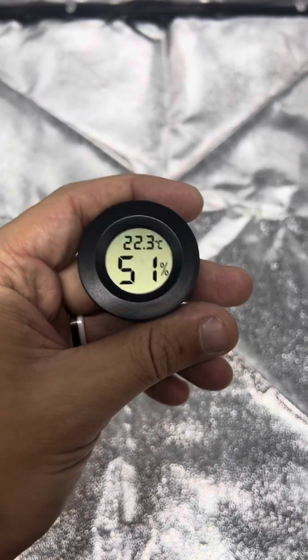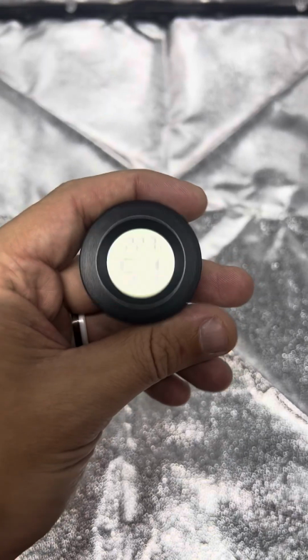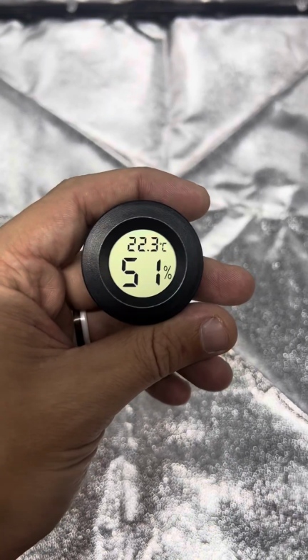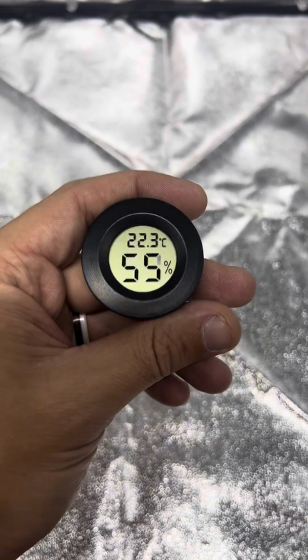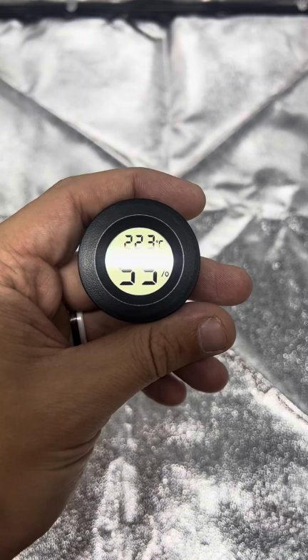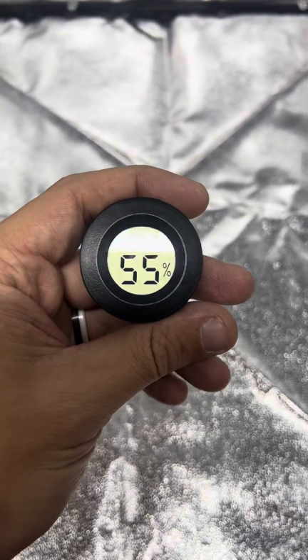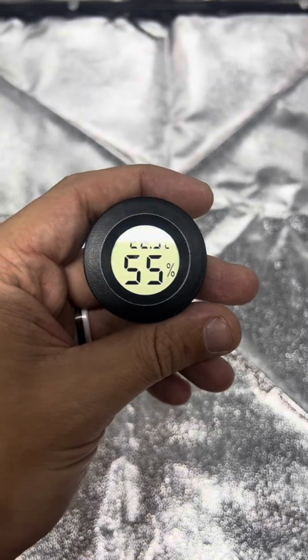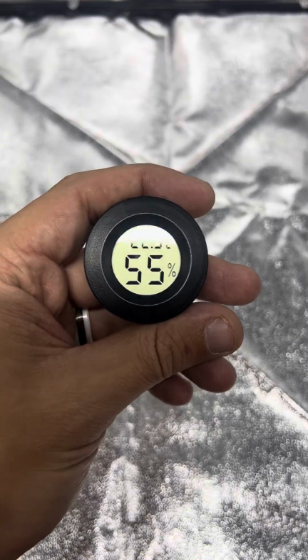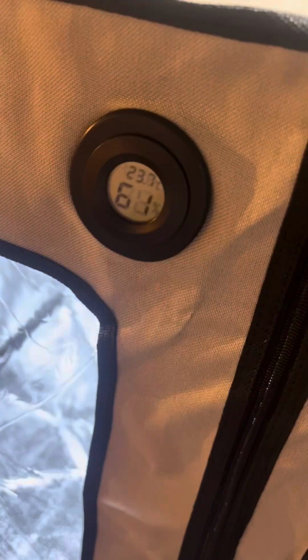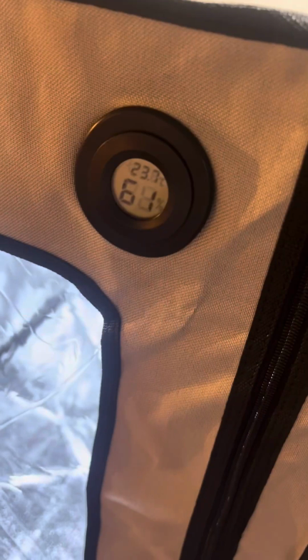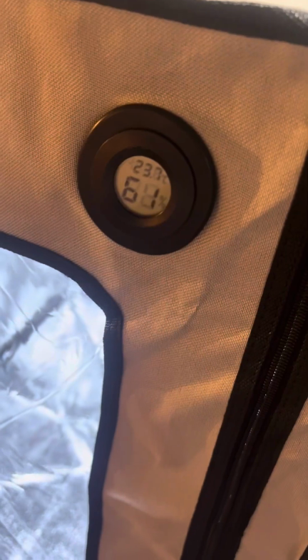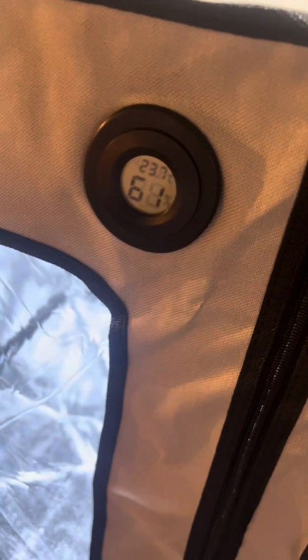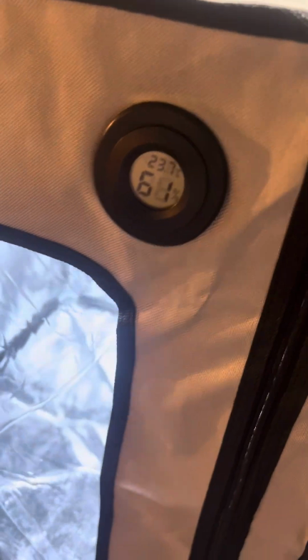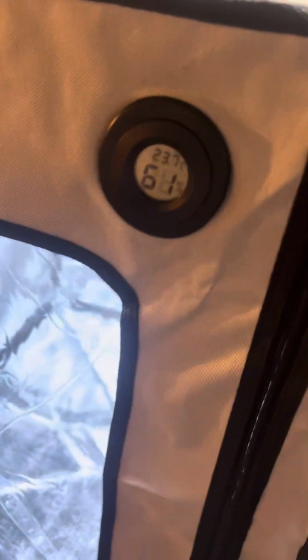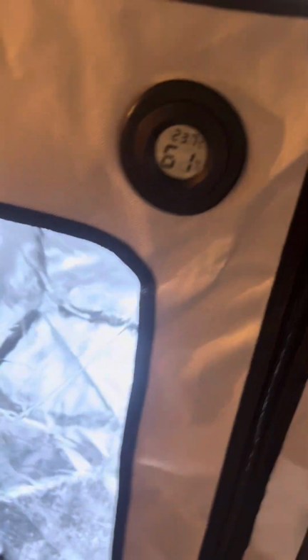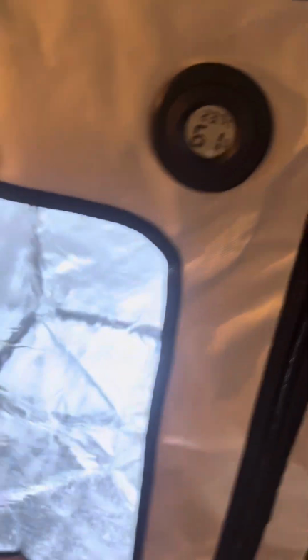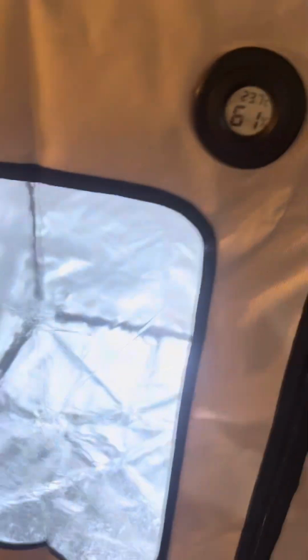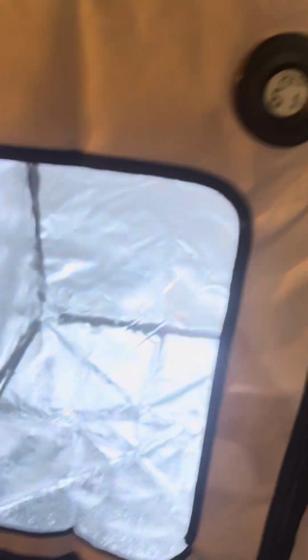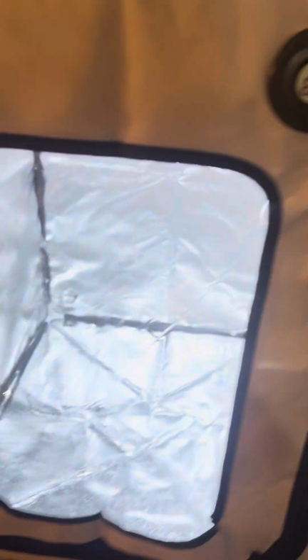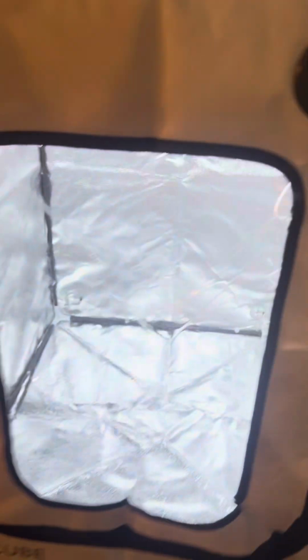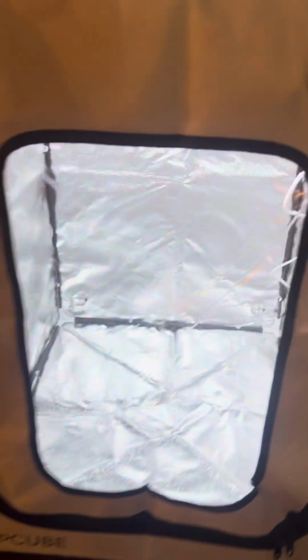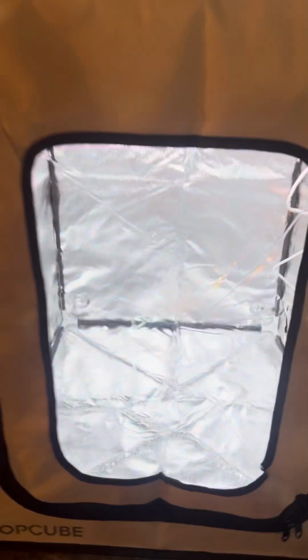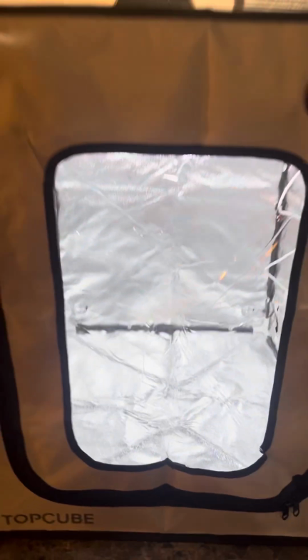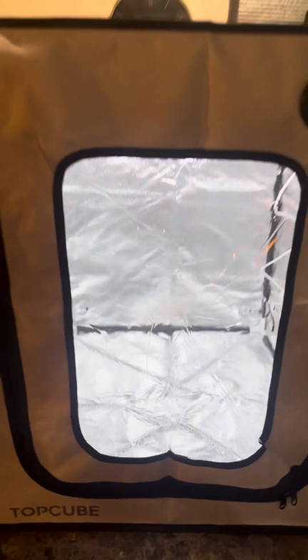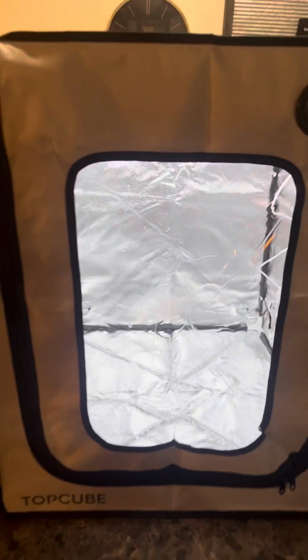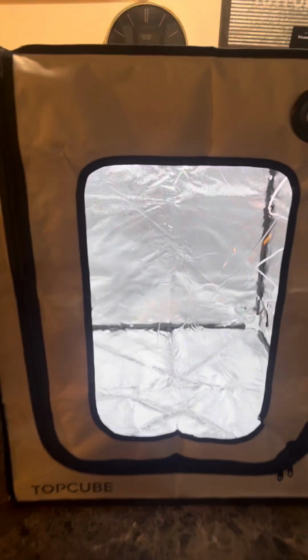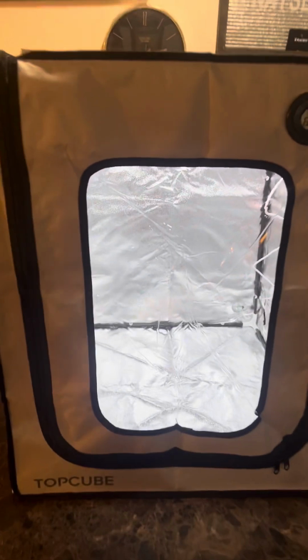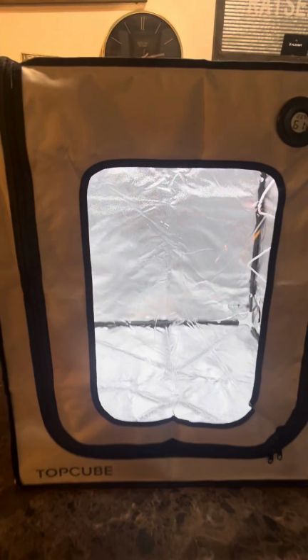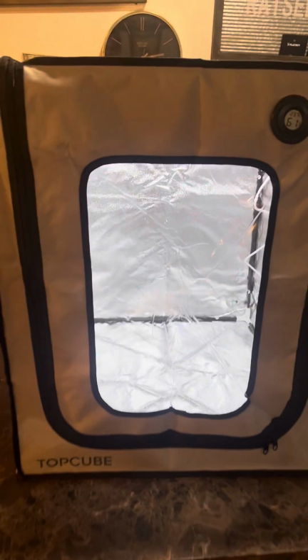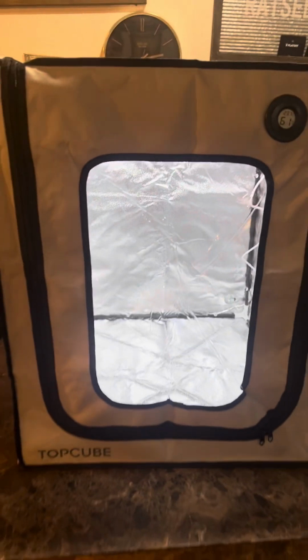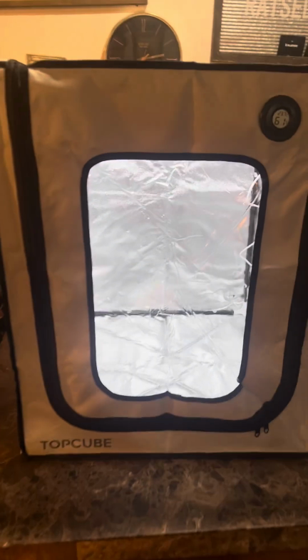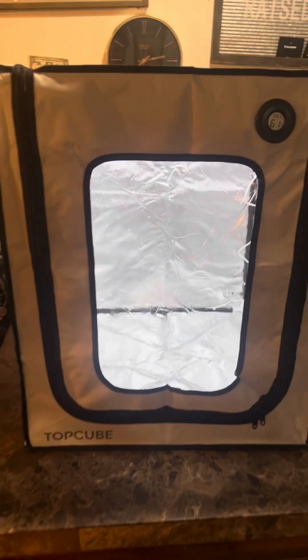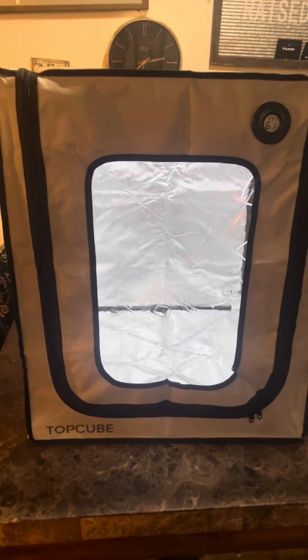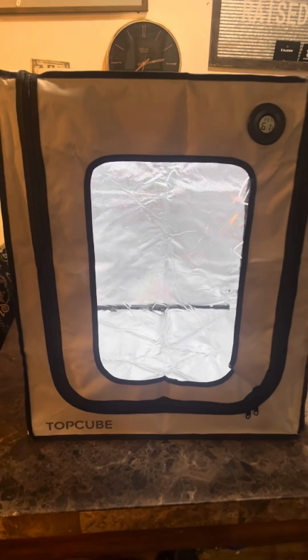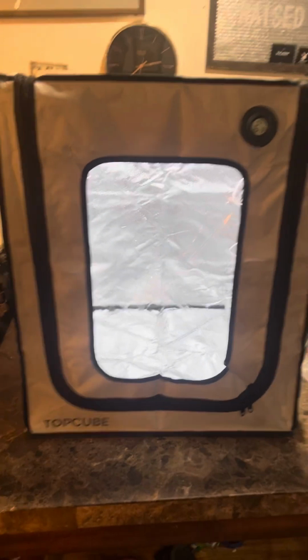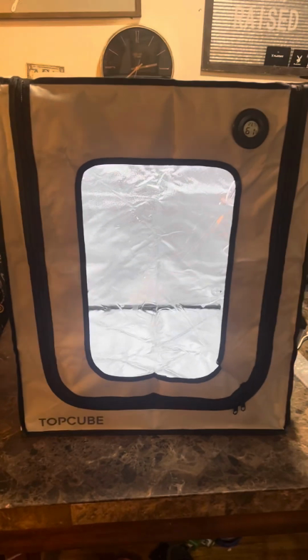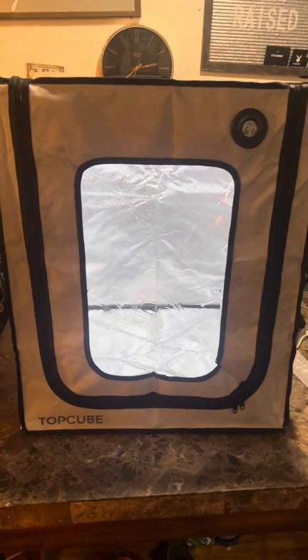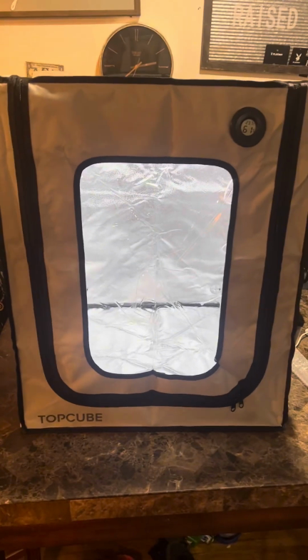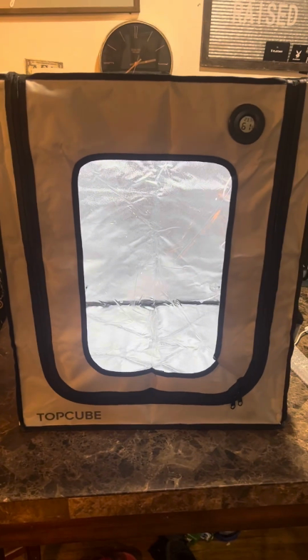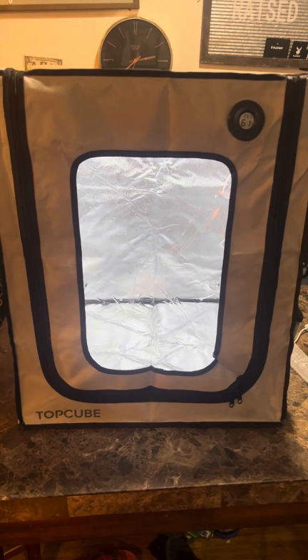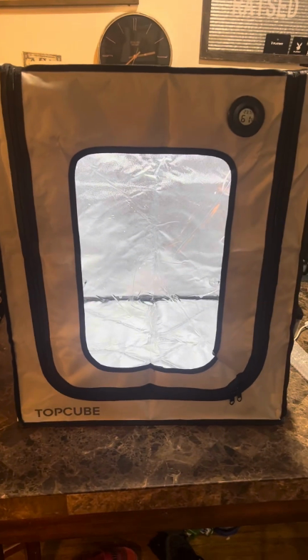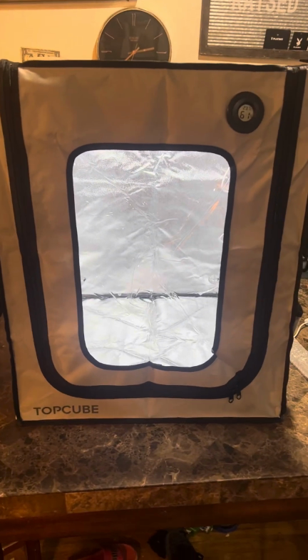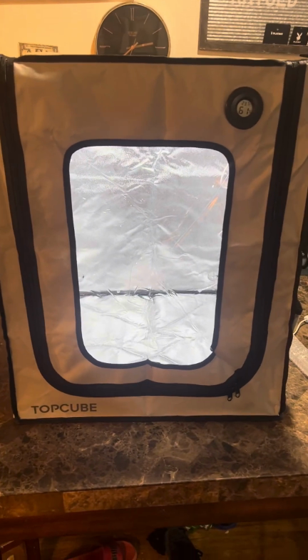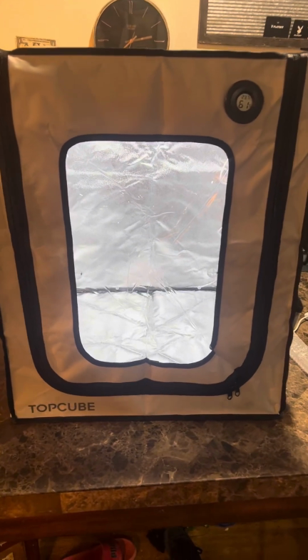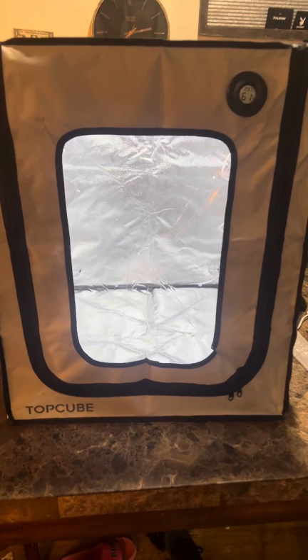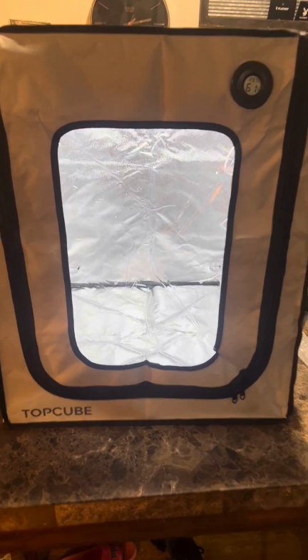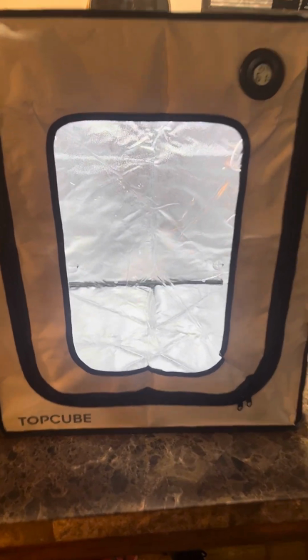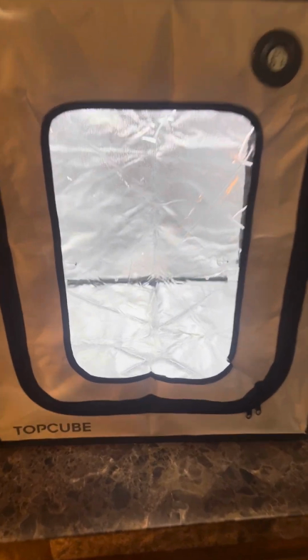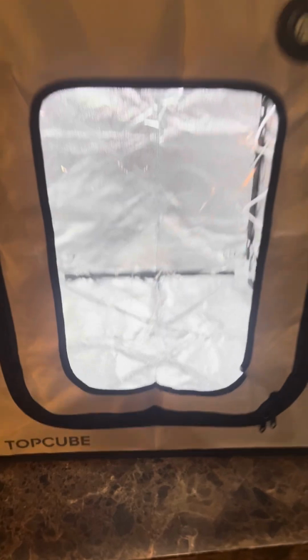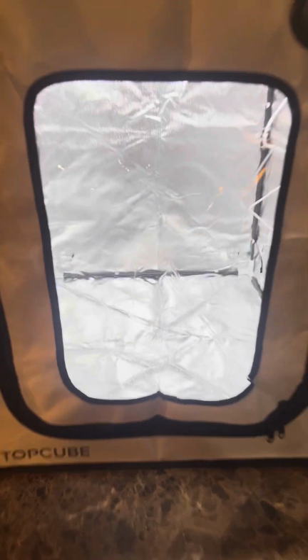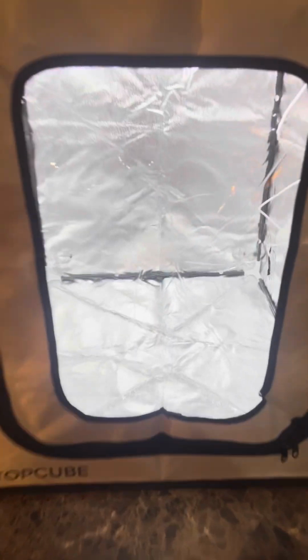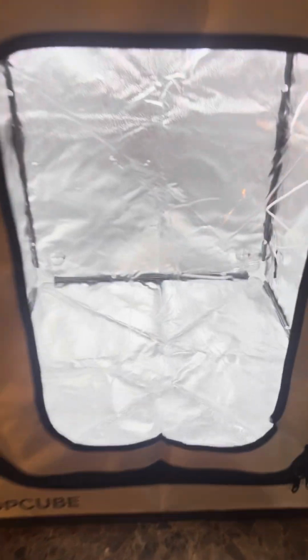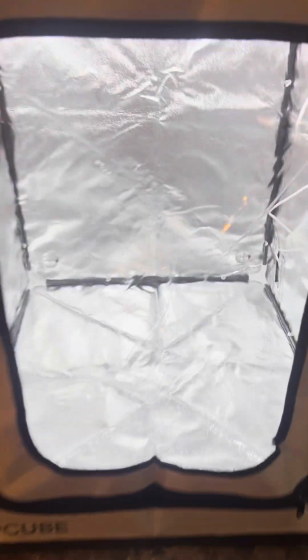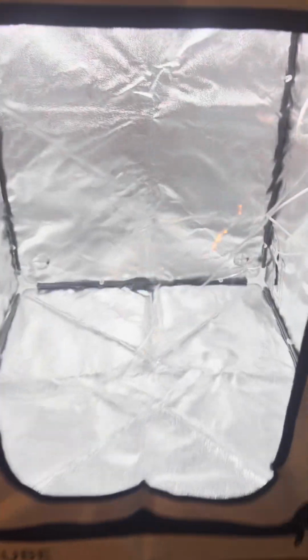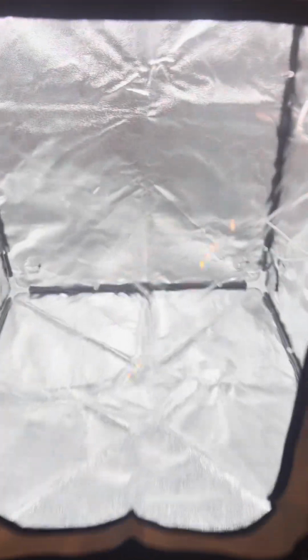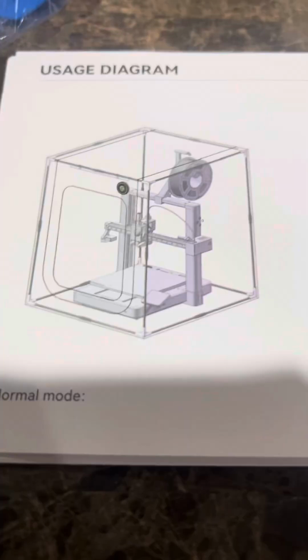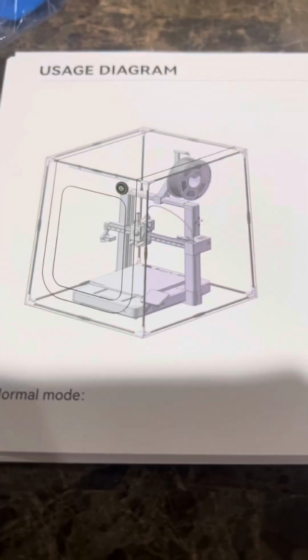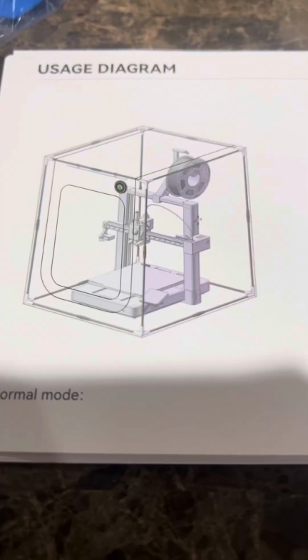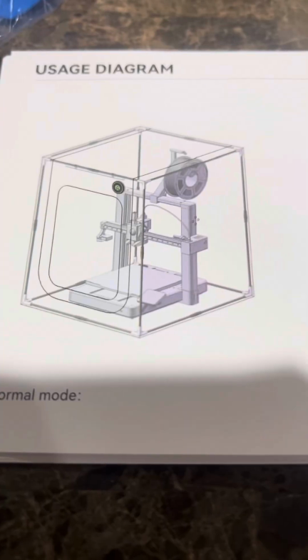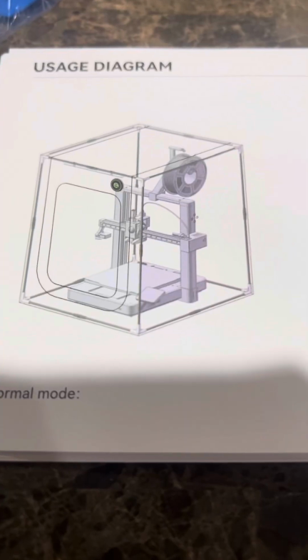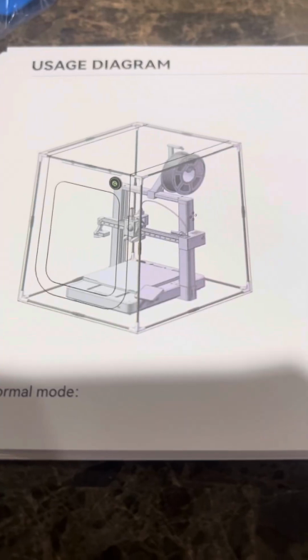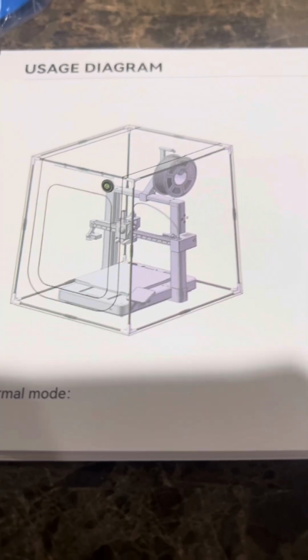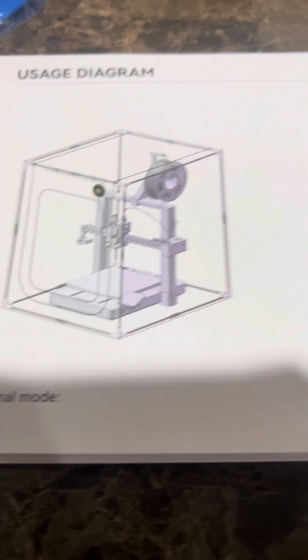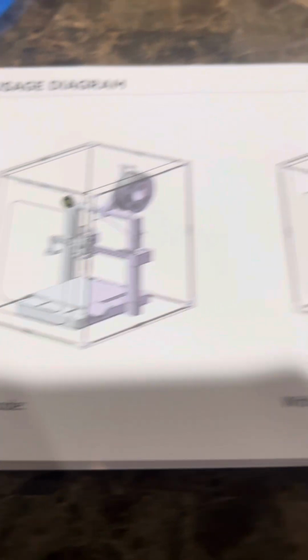Here's our thermometer and humidity gauge. And there's our whole enclosure put together. It's looking sharp.